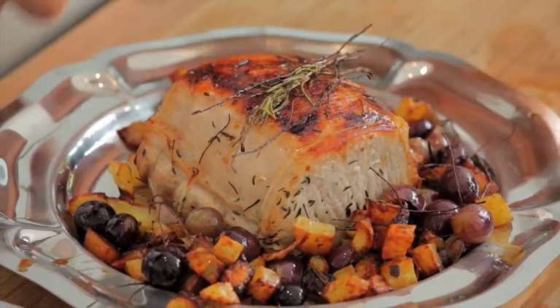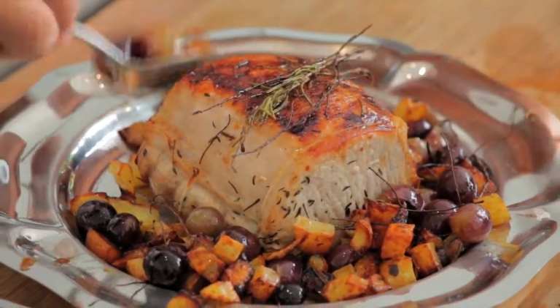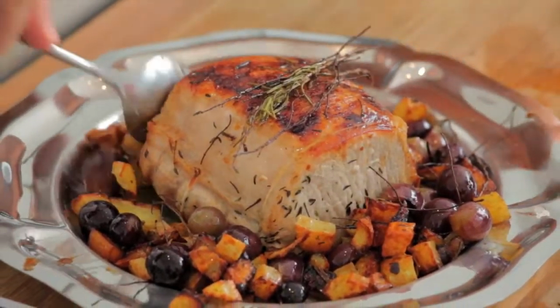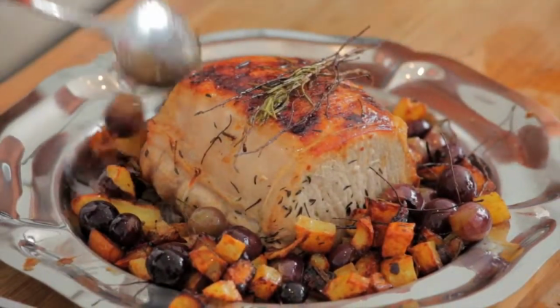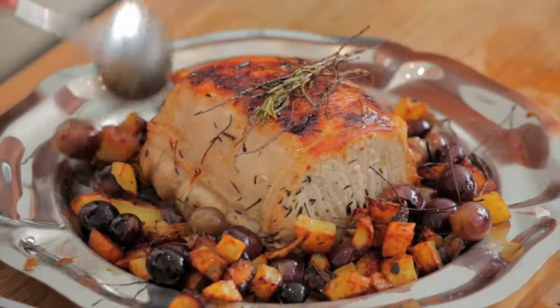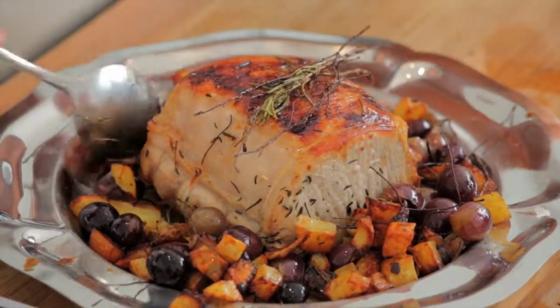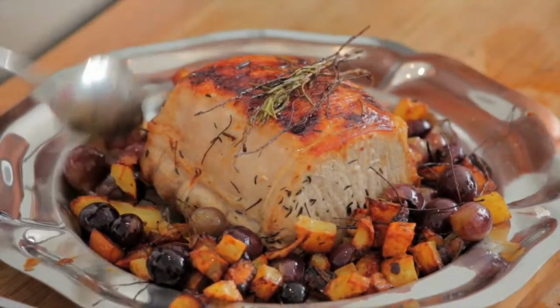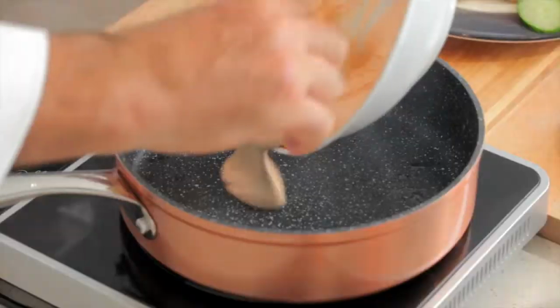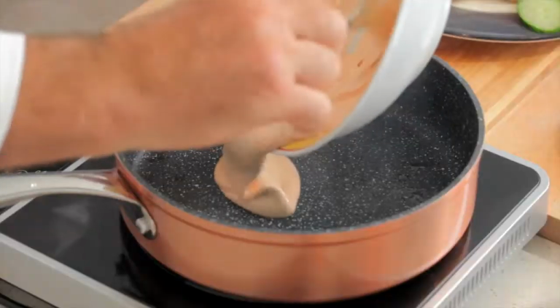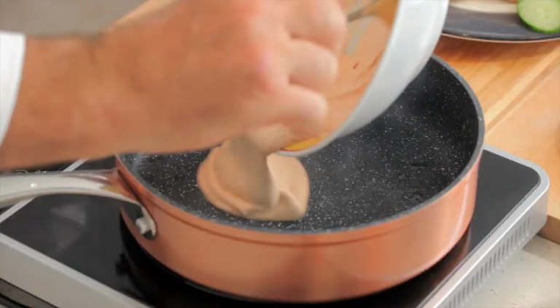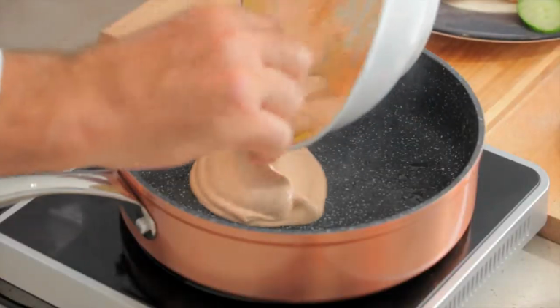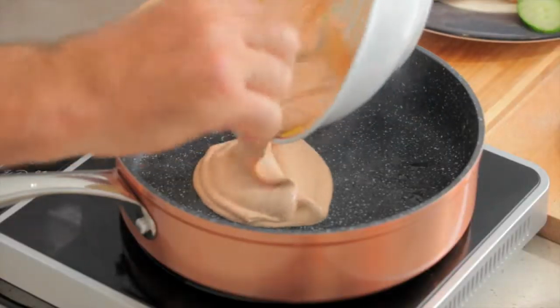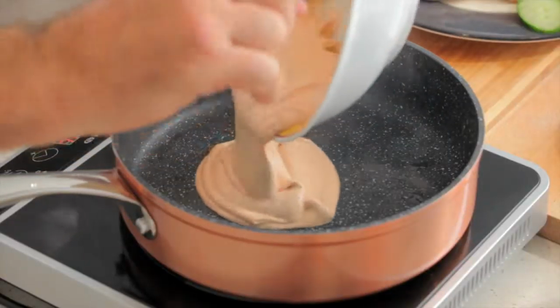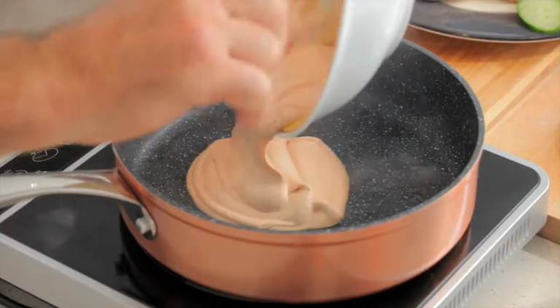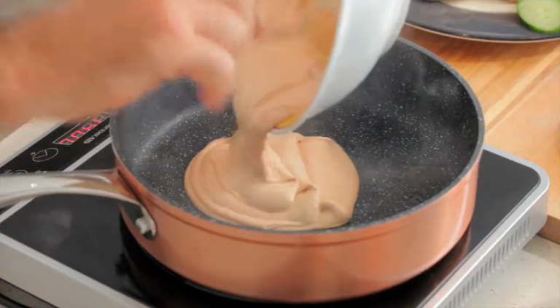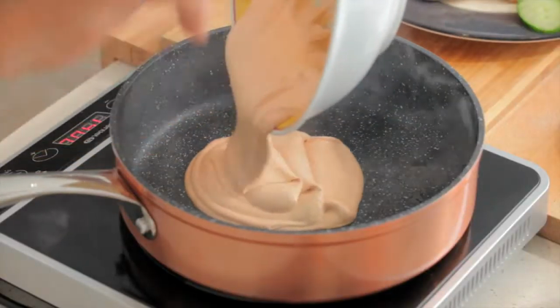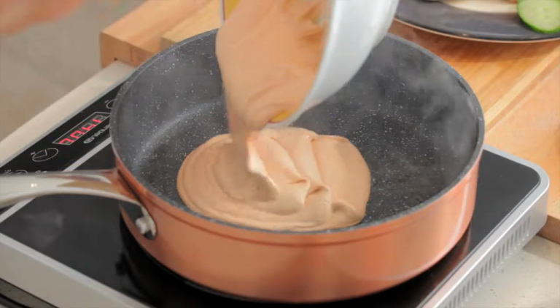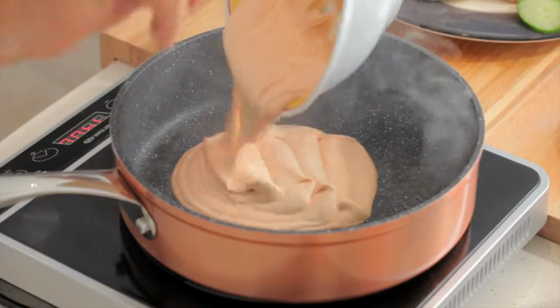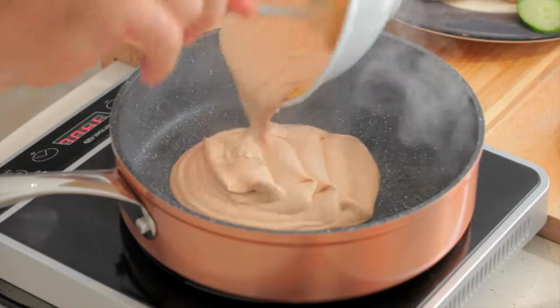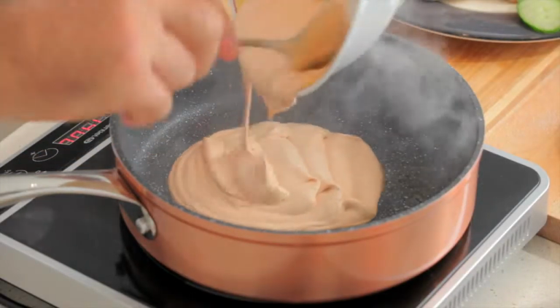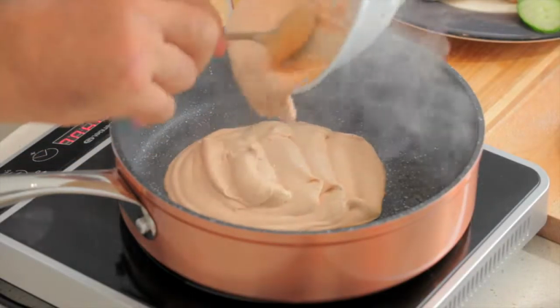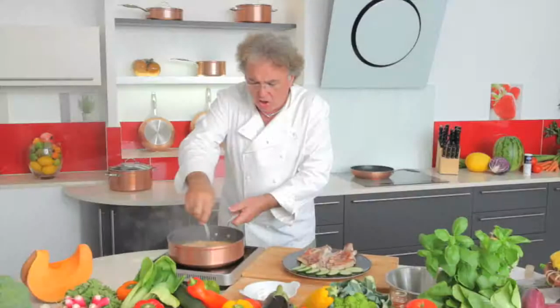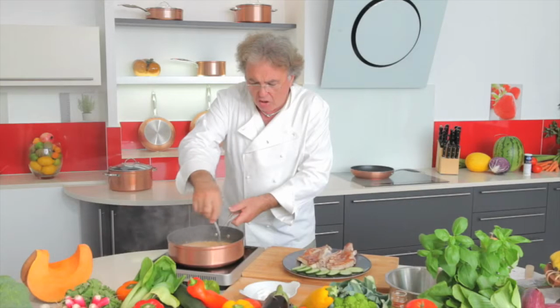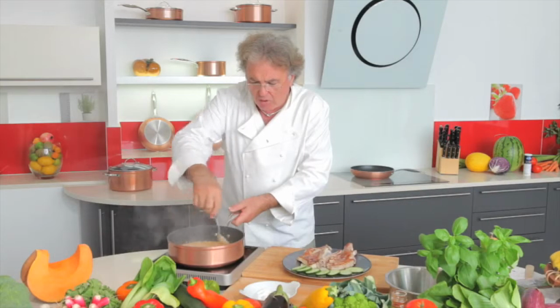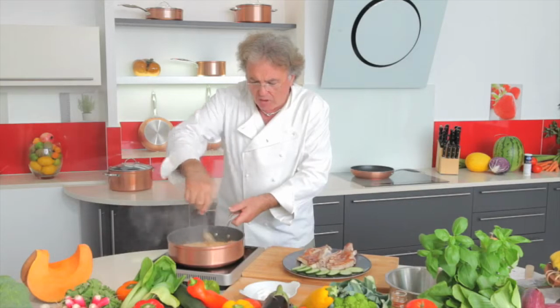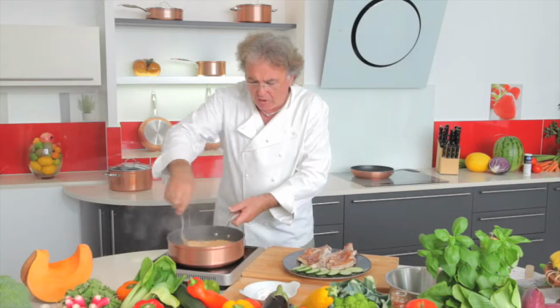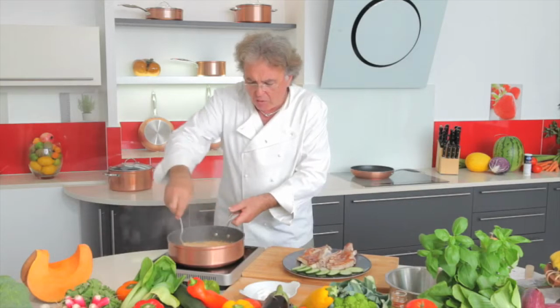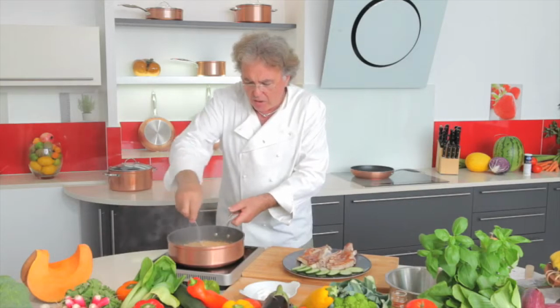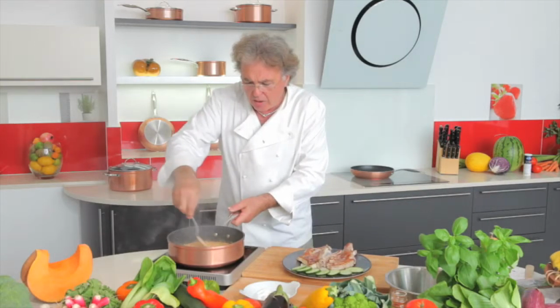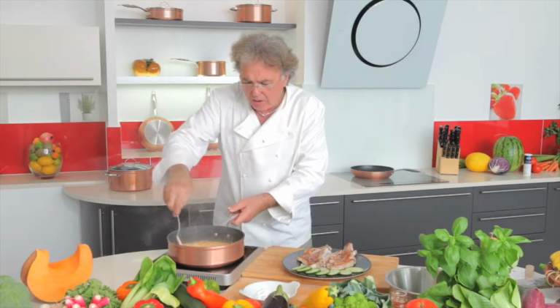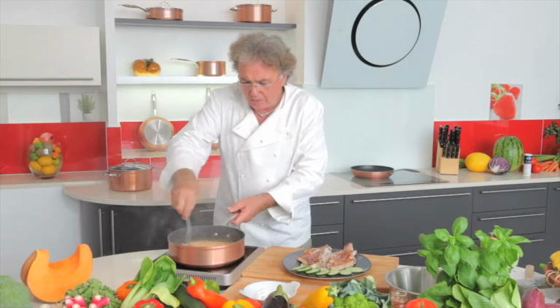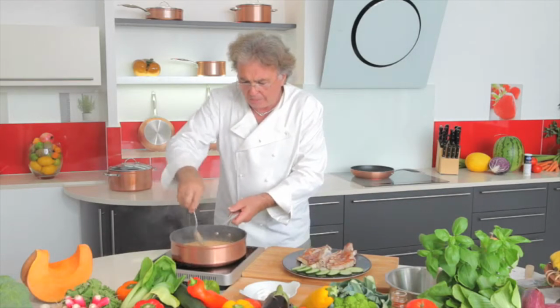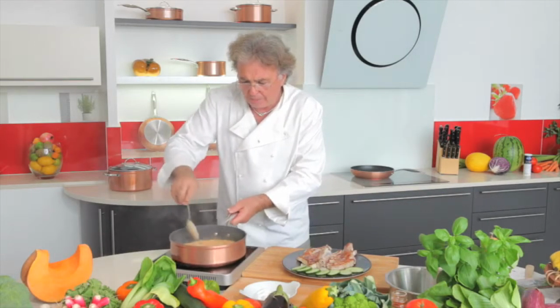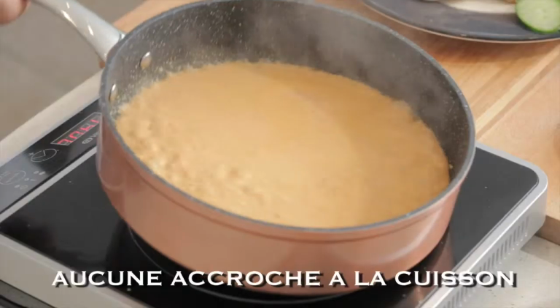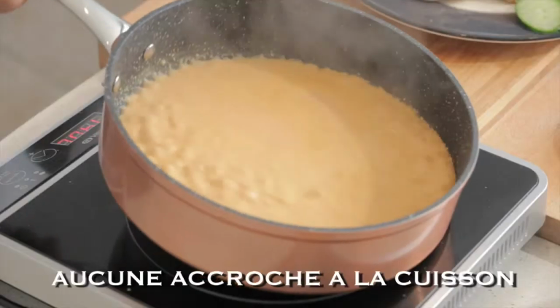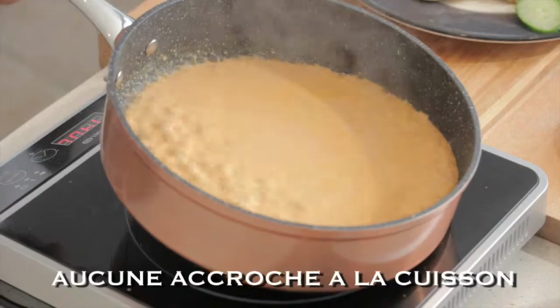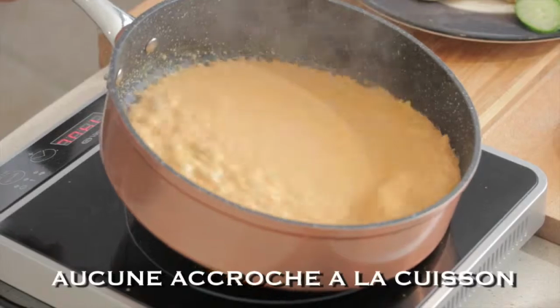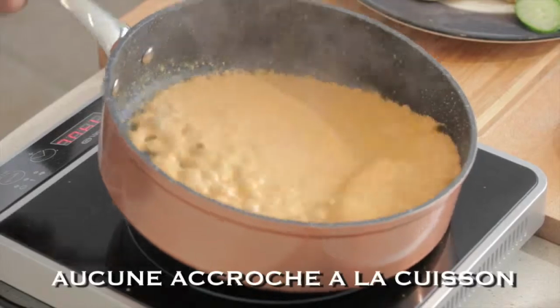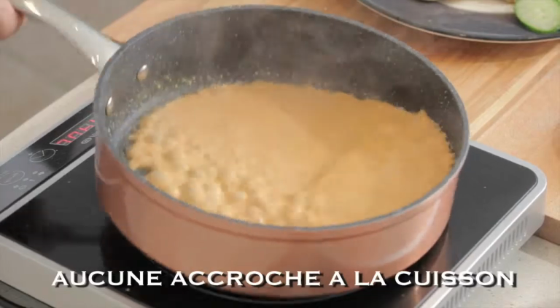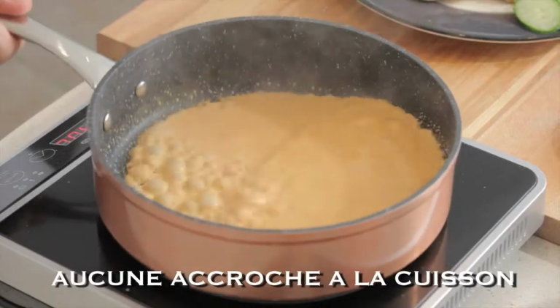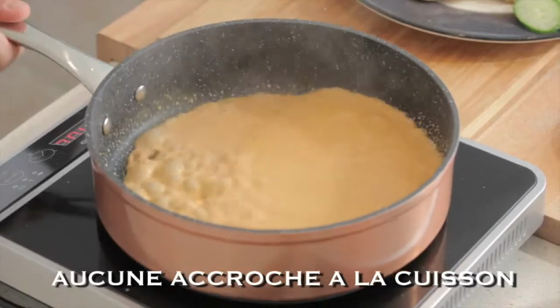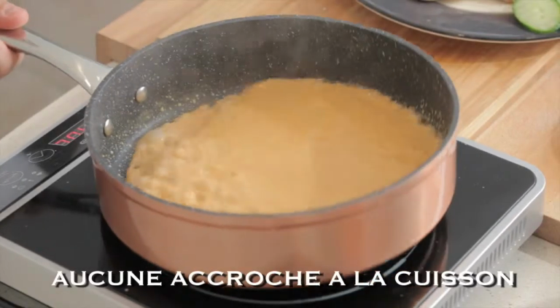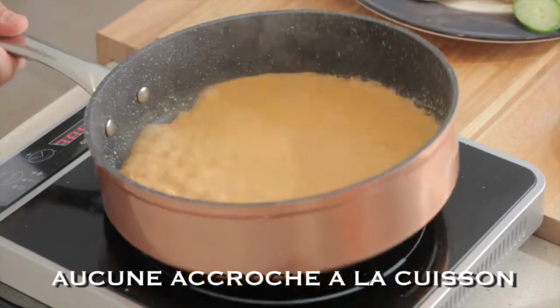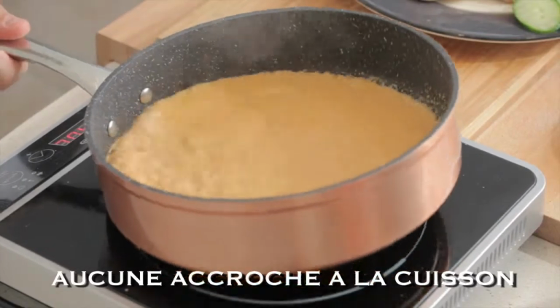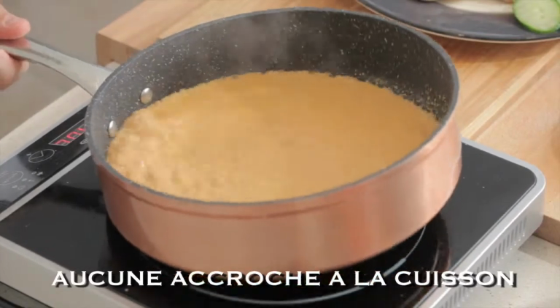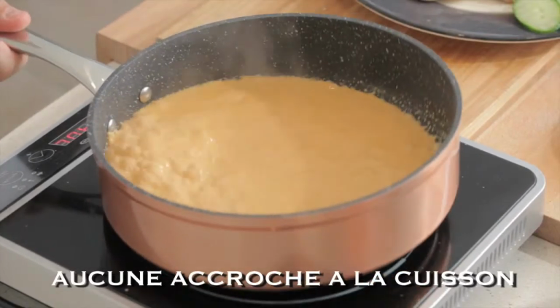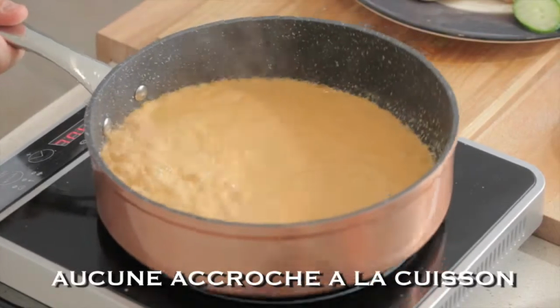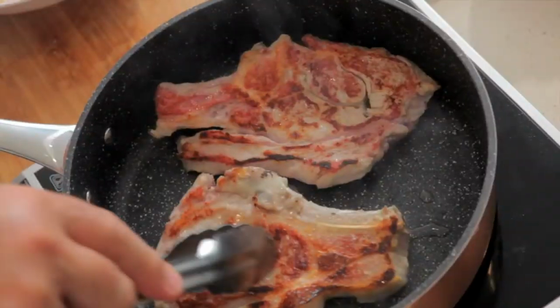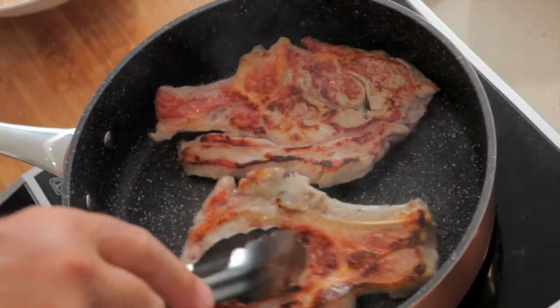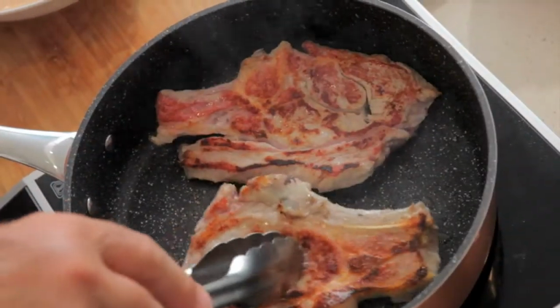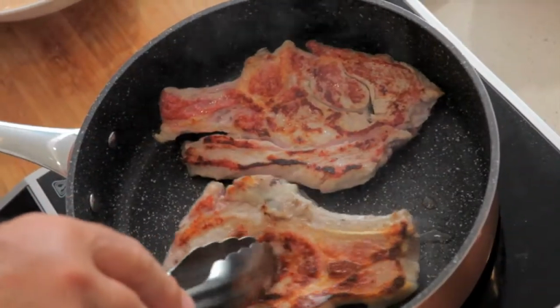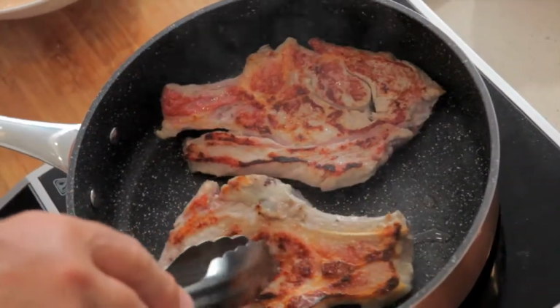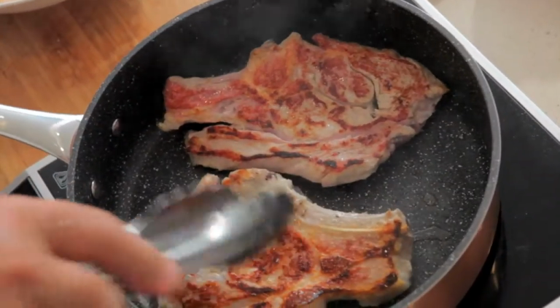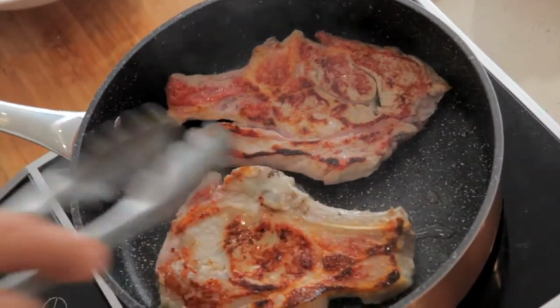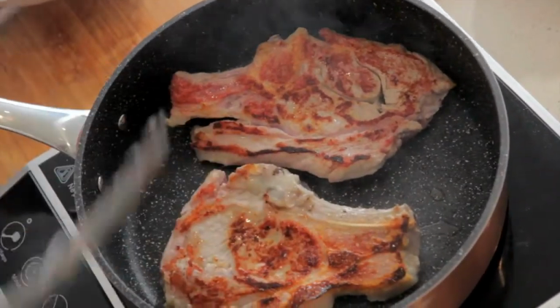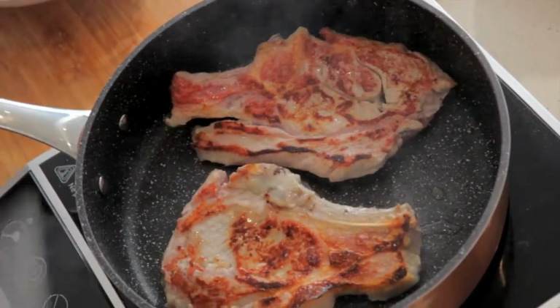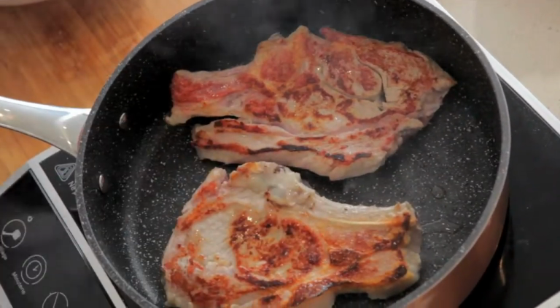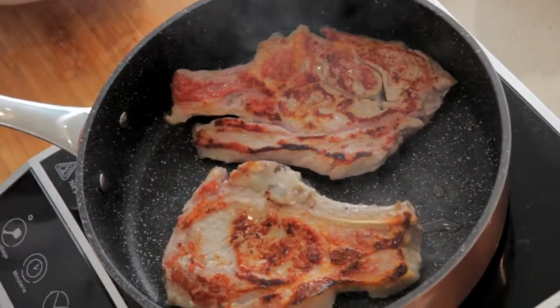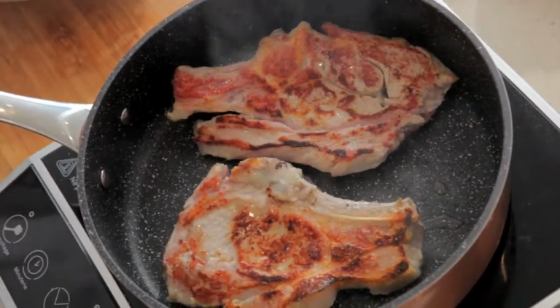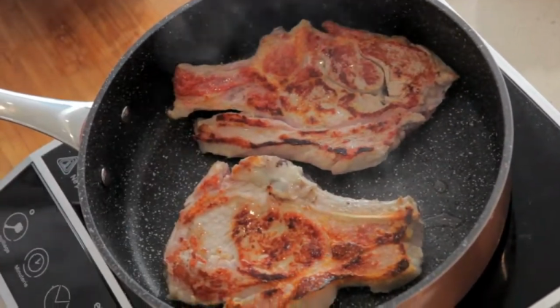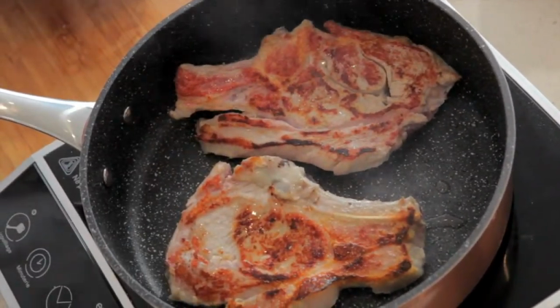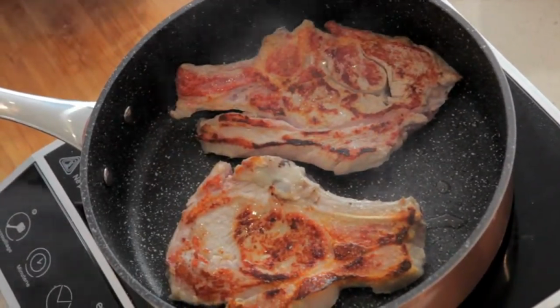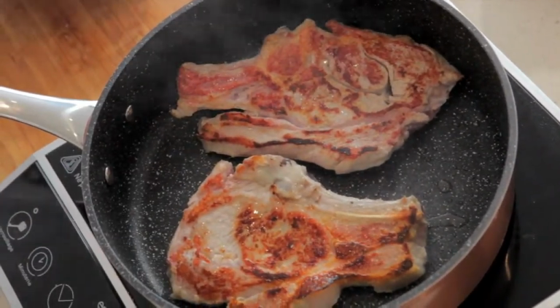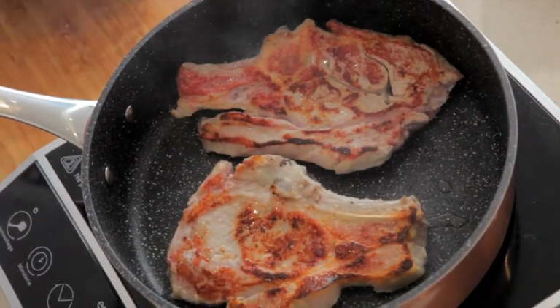Compare the traditional frying pan with the Excellence range. The water reaches boiling point three times as fast in the Excellence range frying pan.